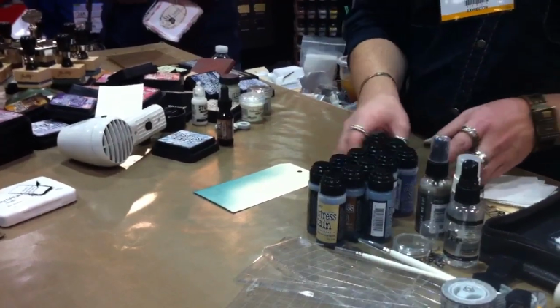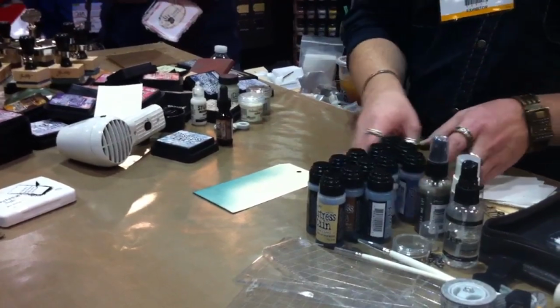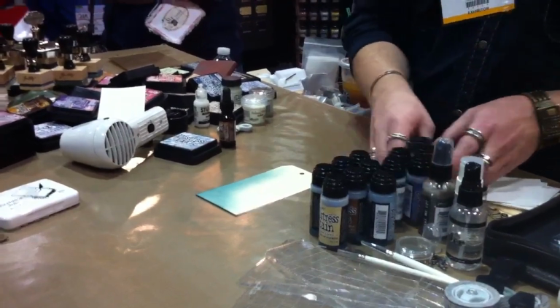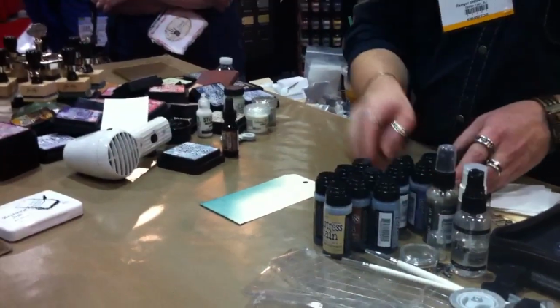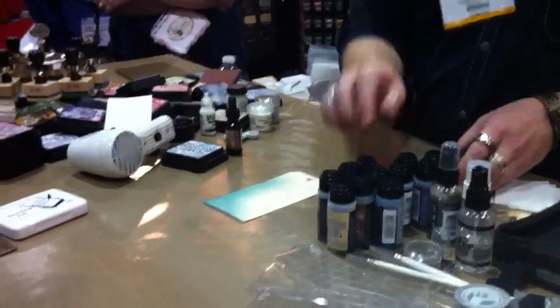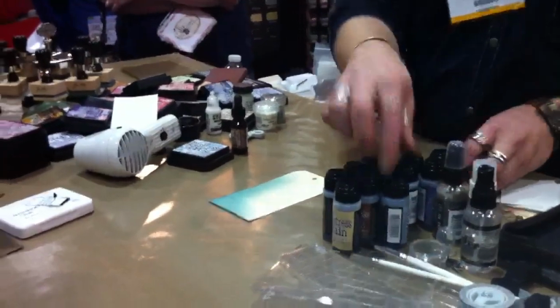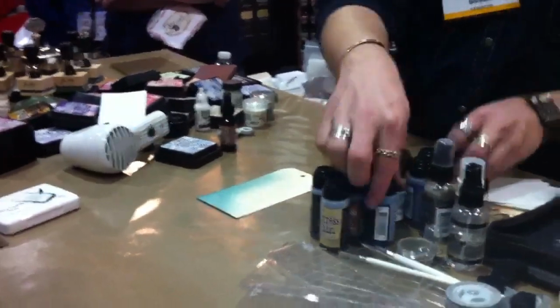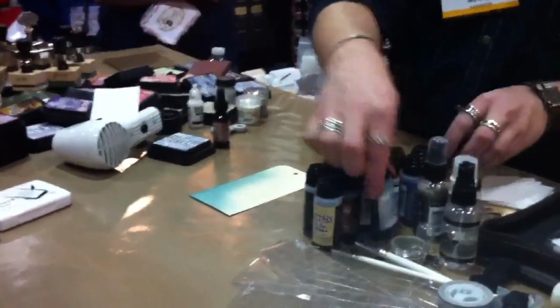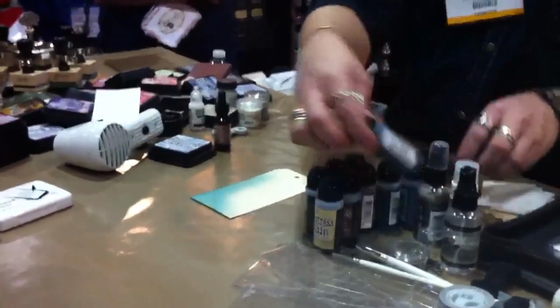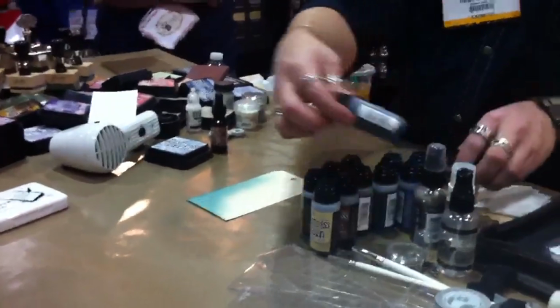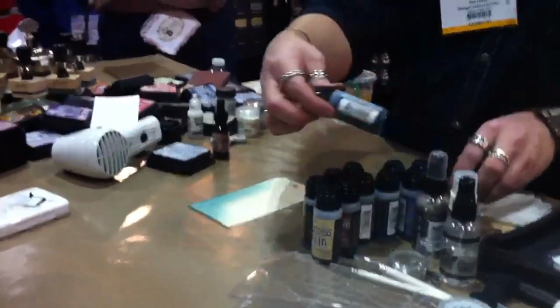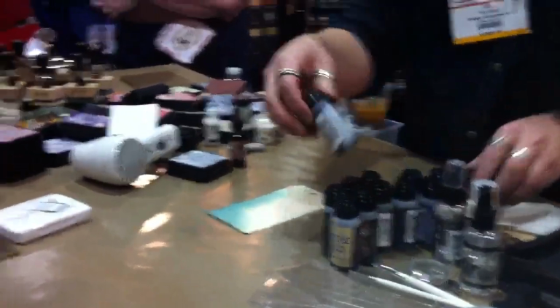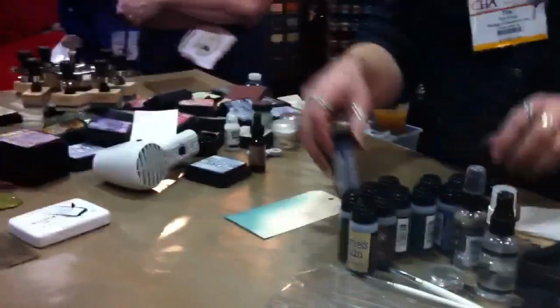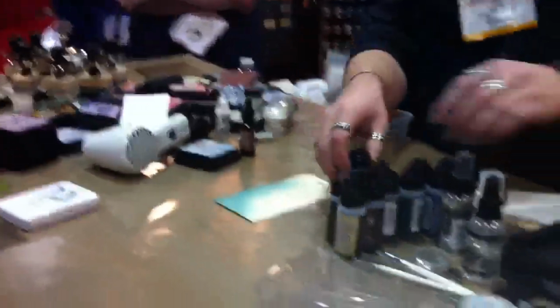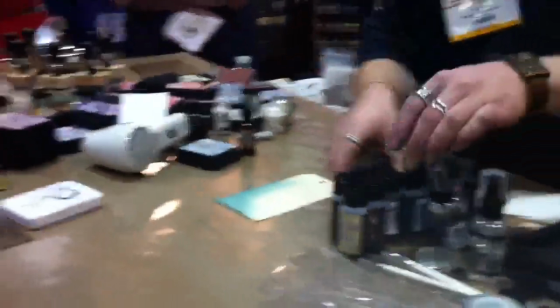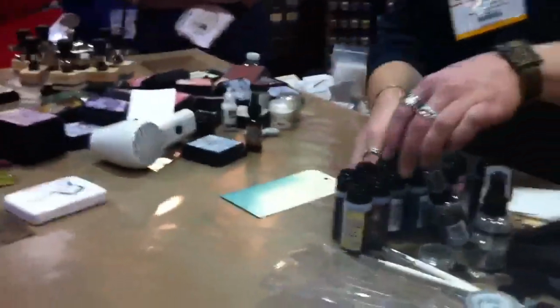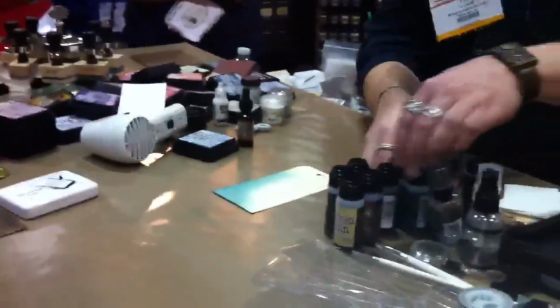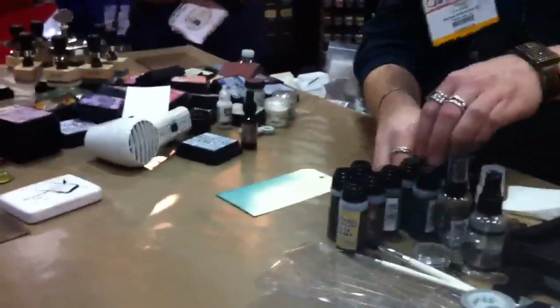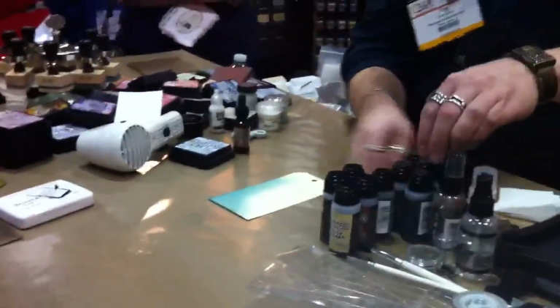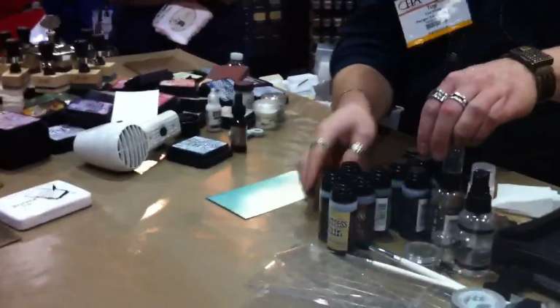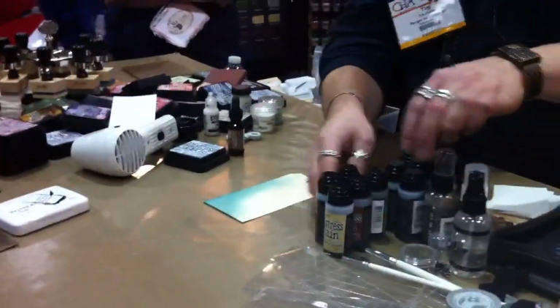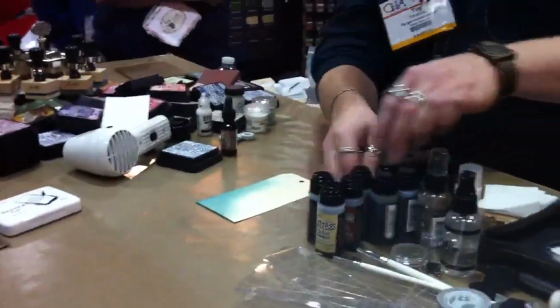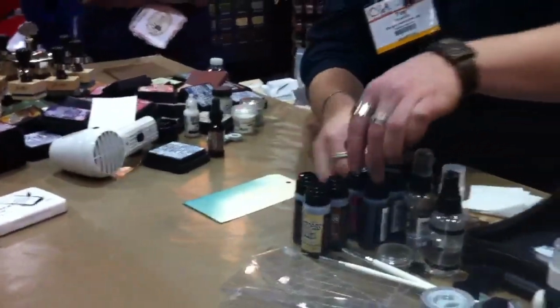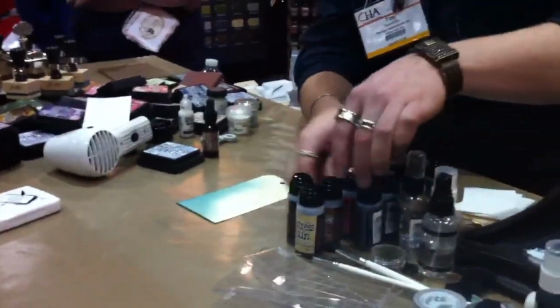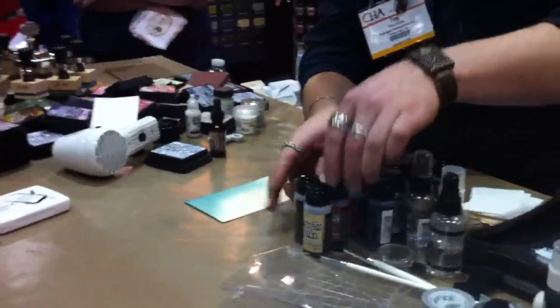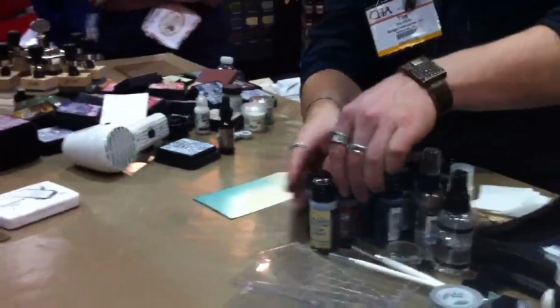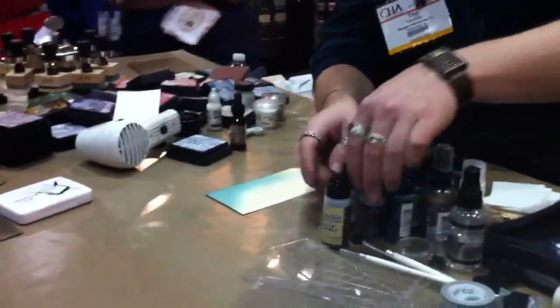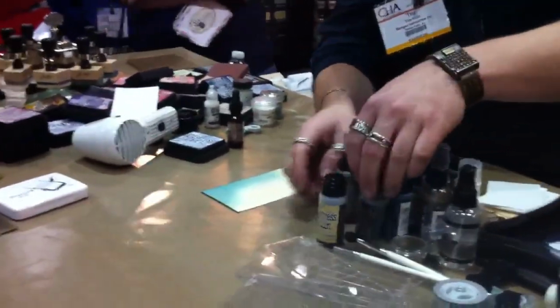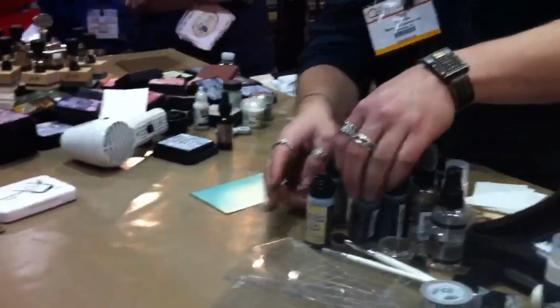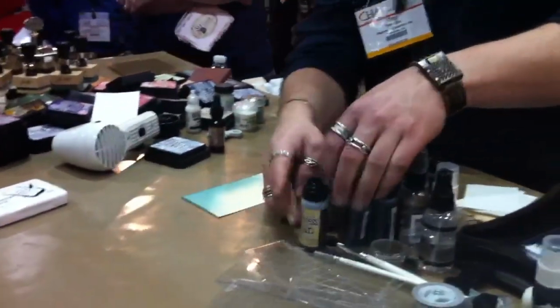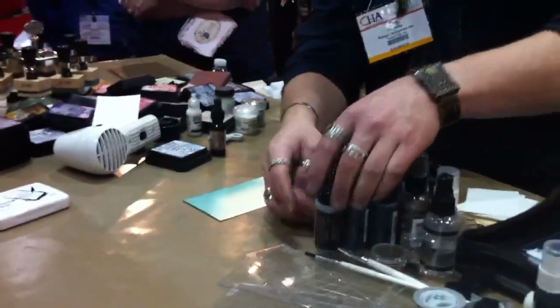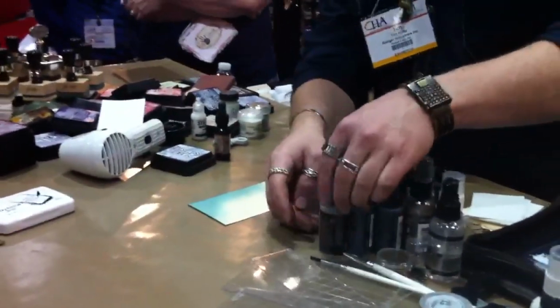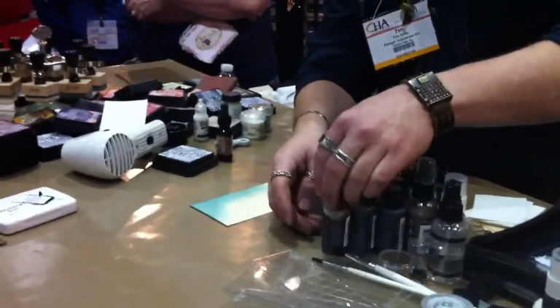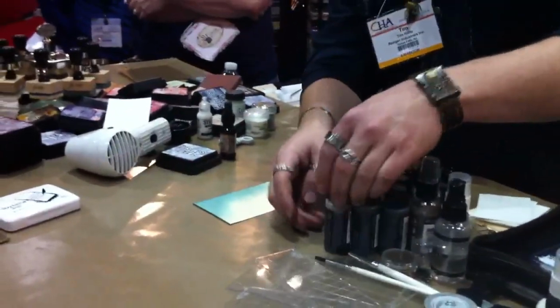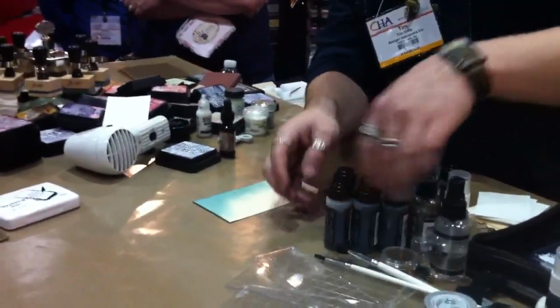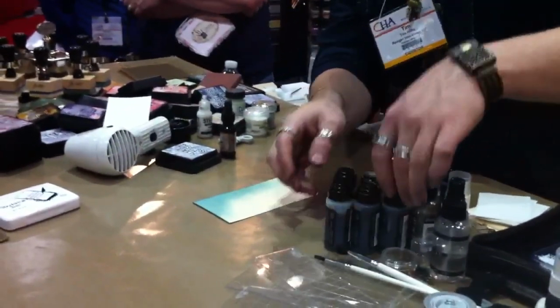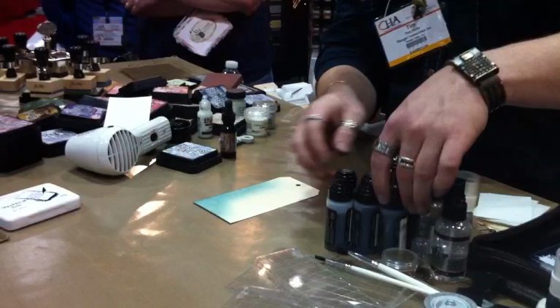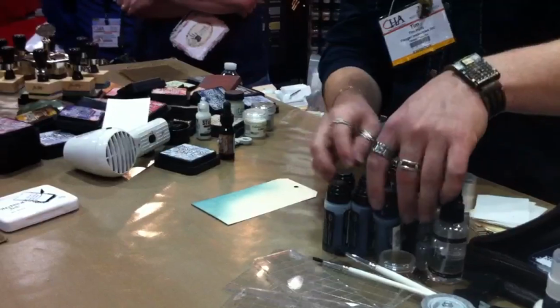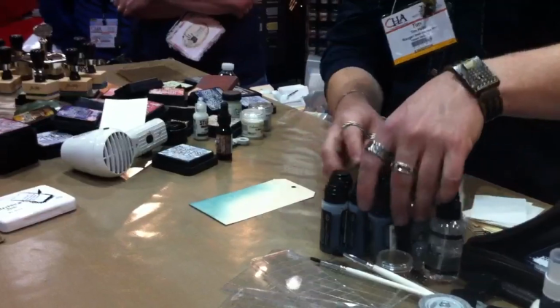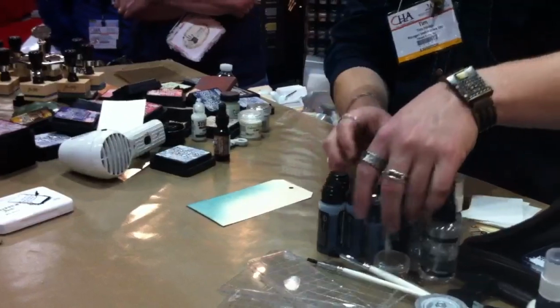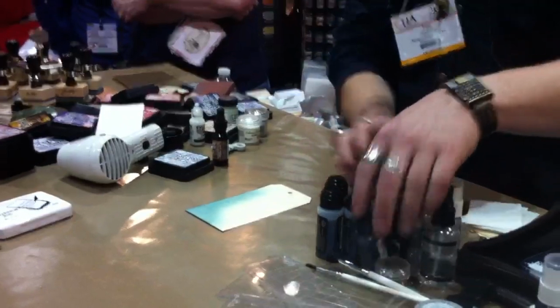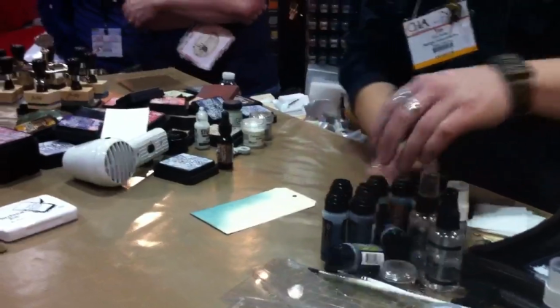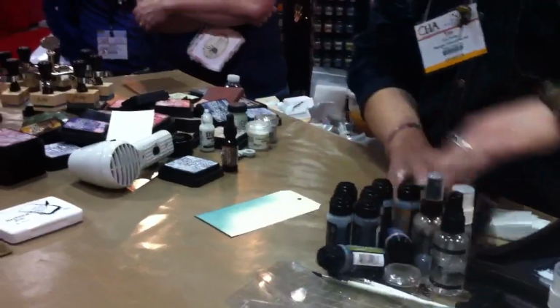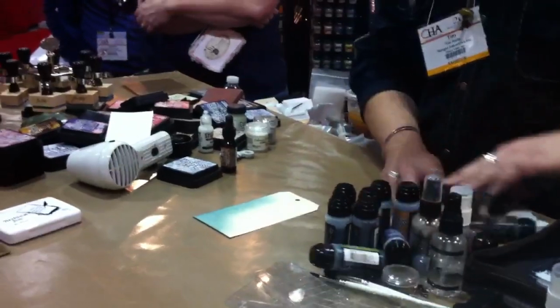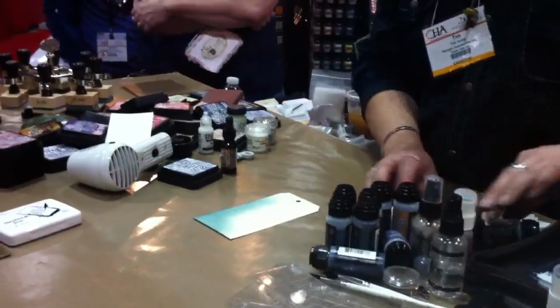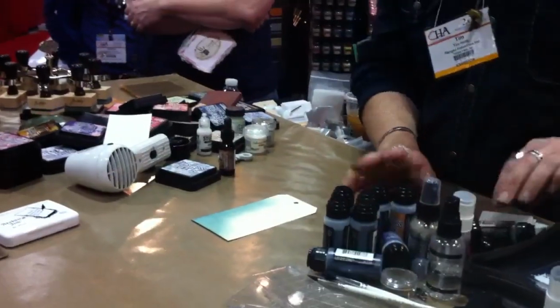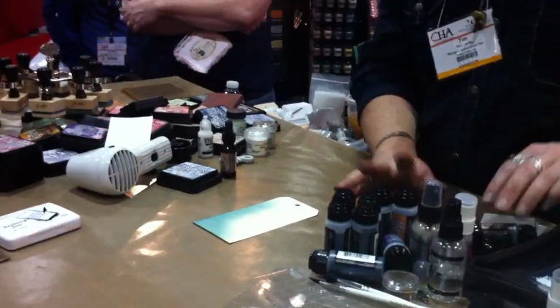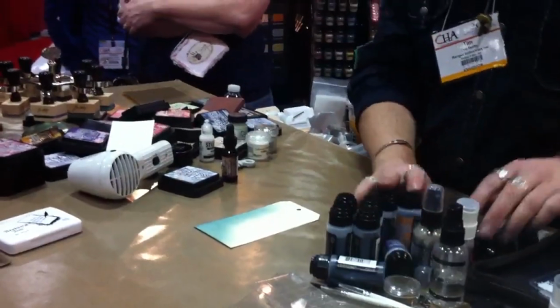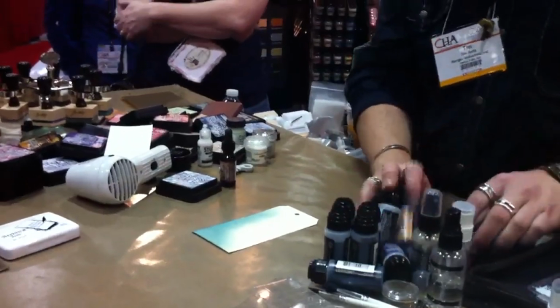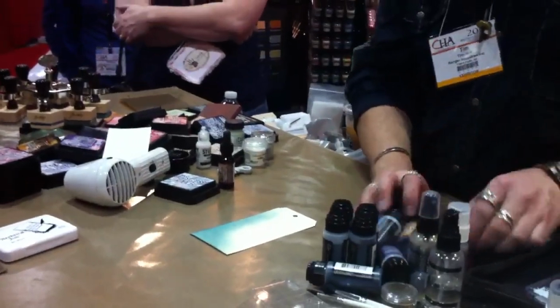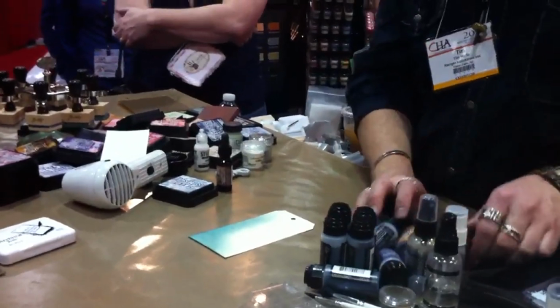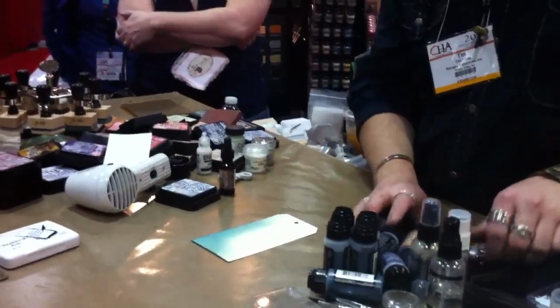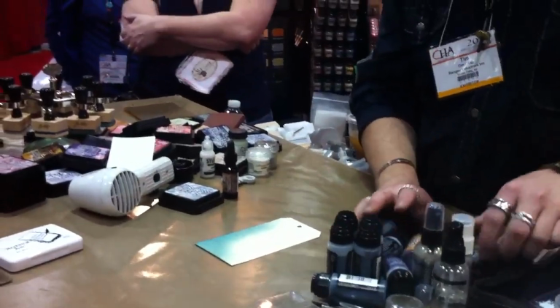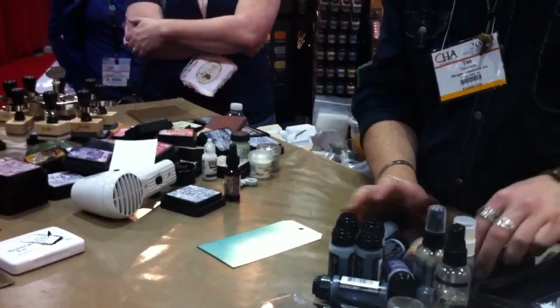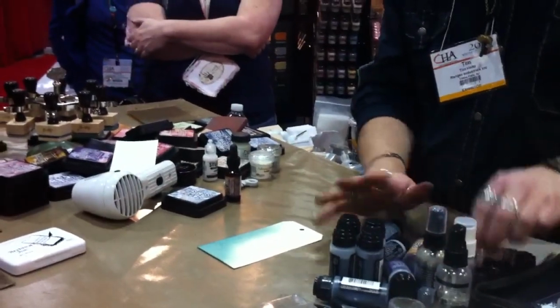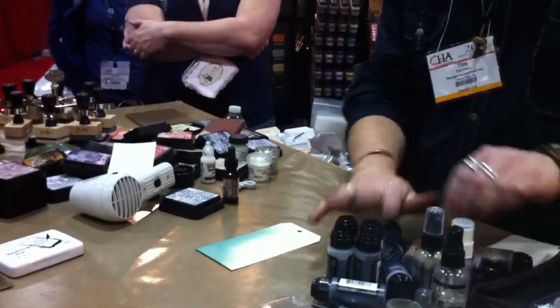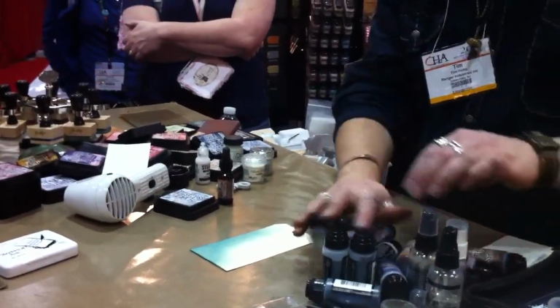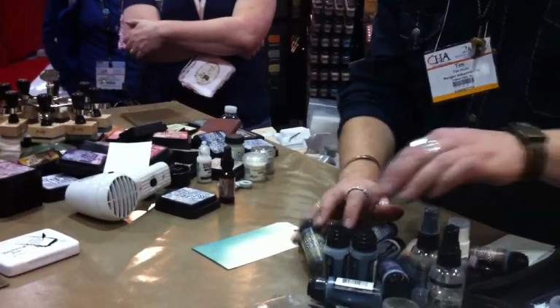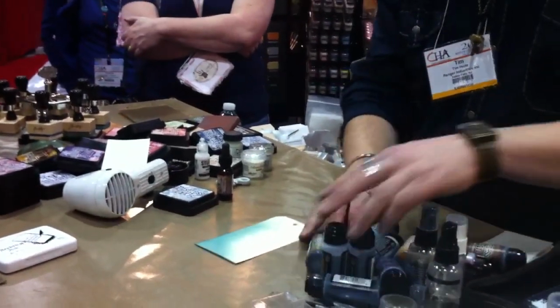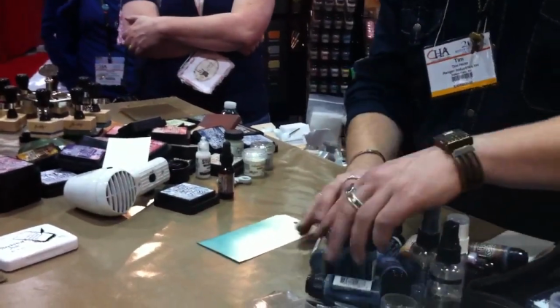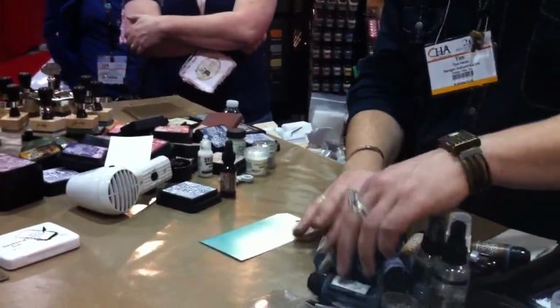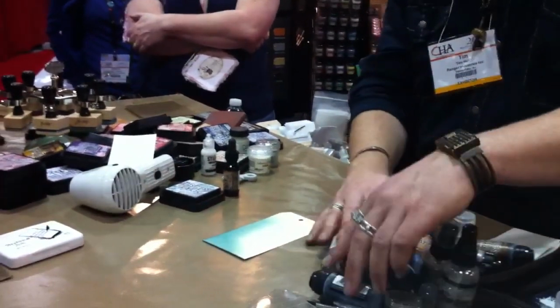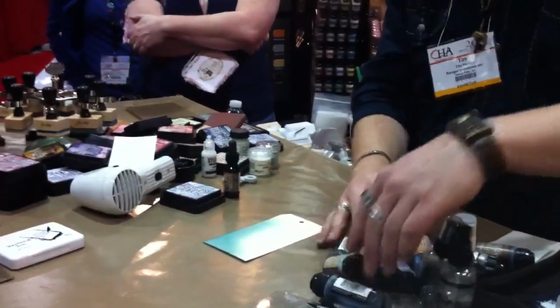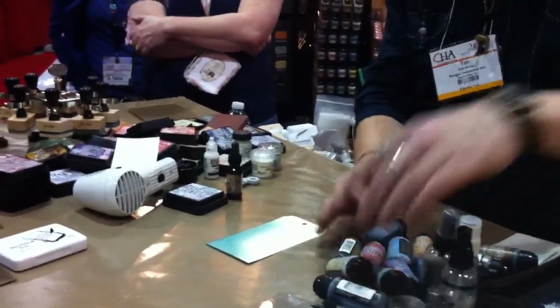Now that Distress is fluid, let's get the same color so you can see it. I just like laying them down — it's easier for me to see.